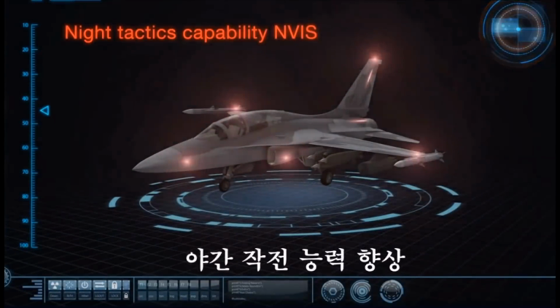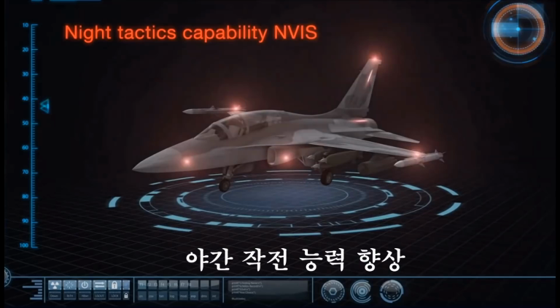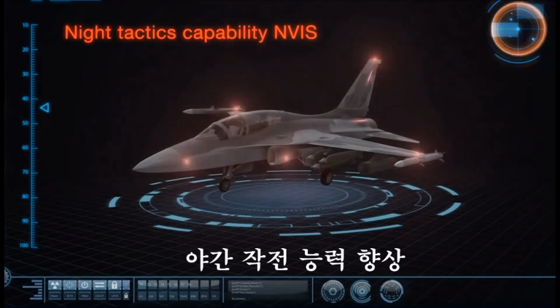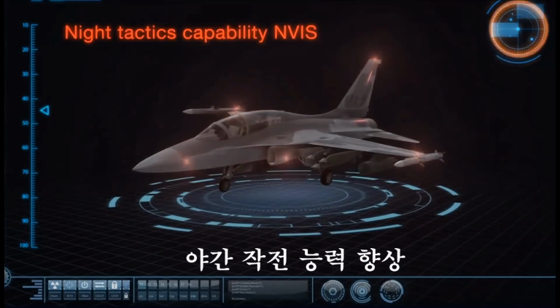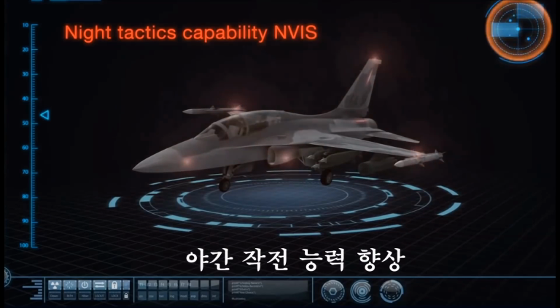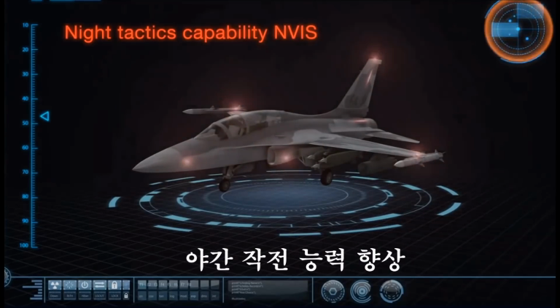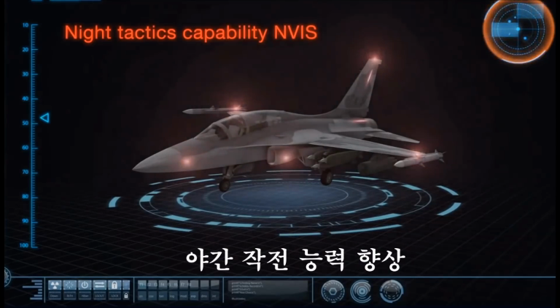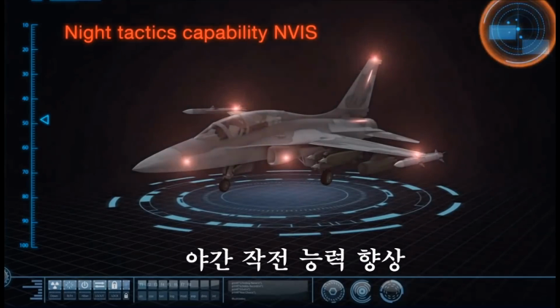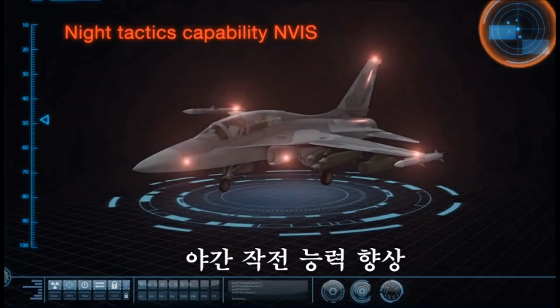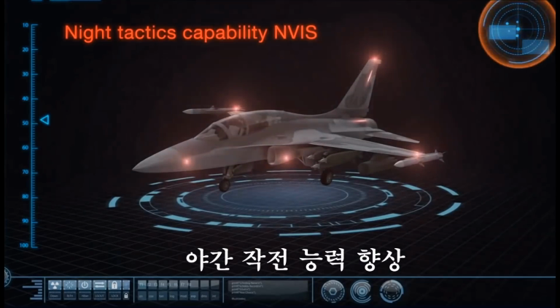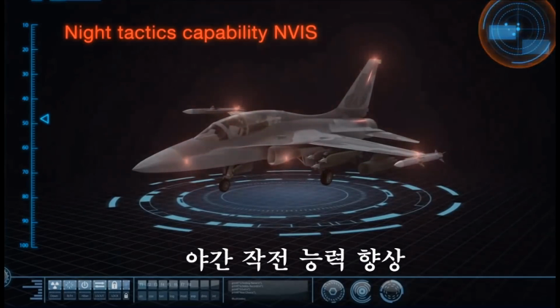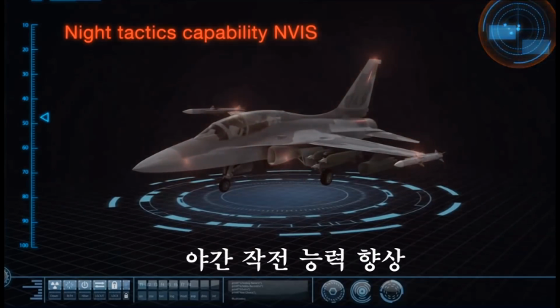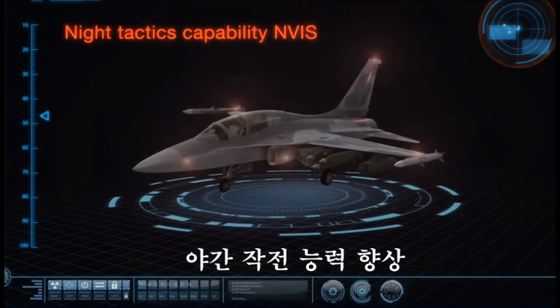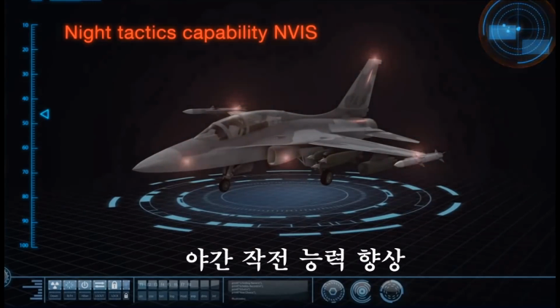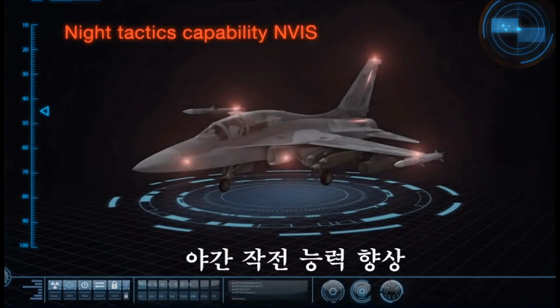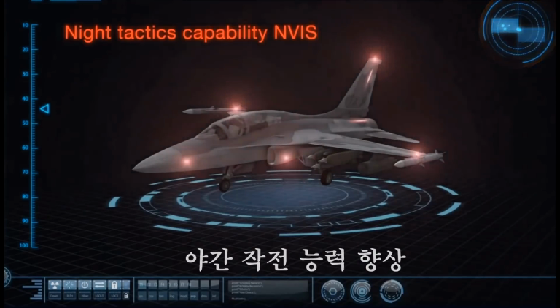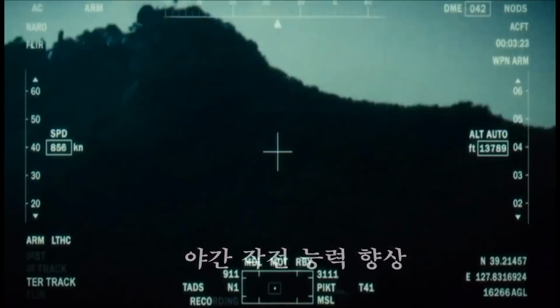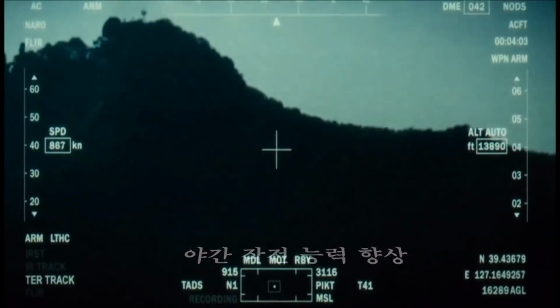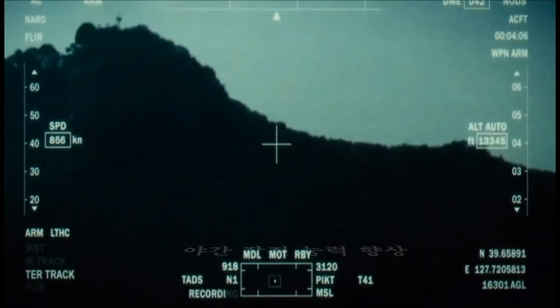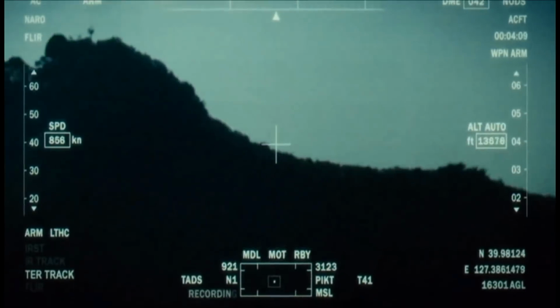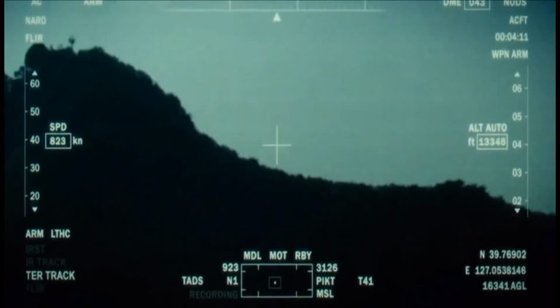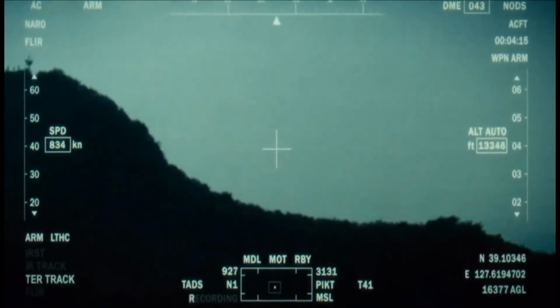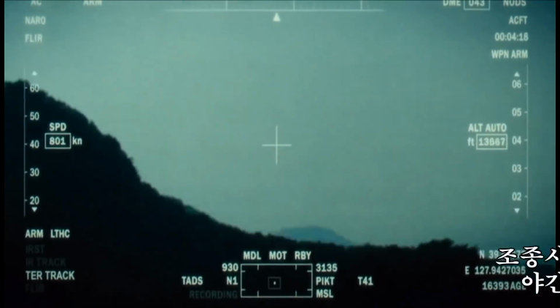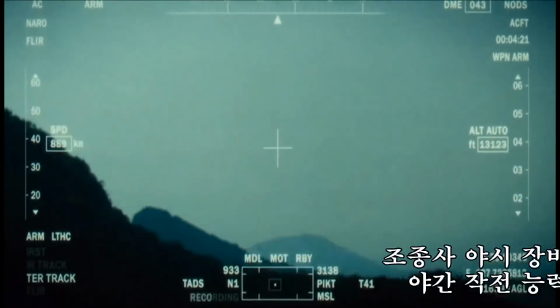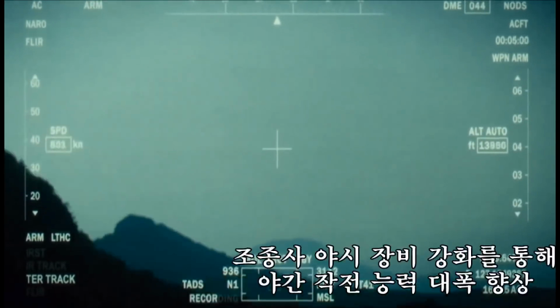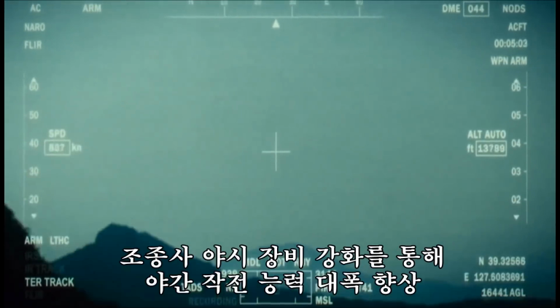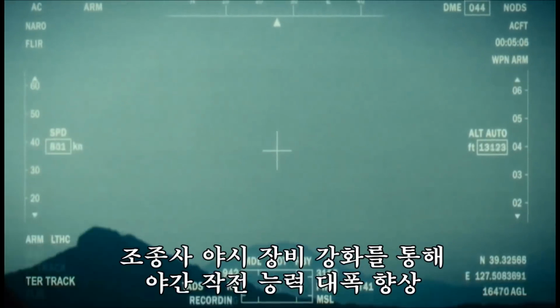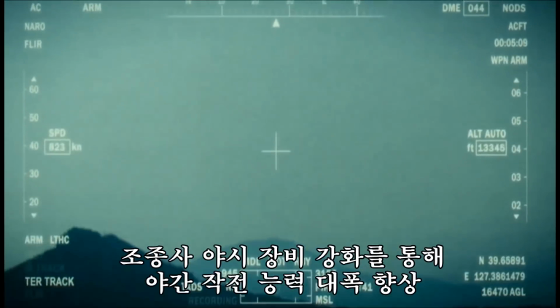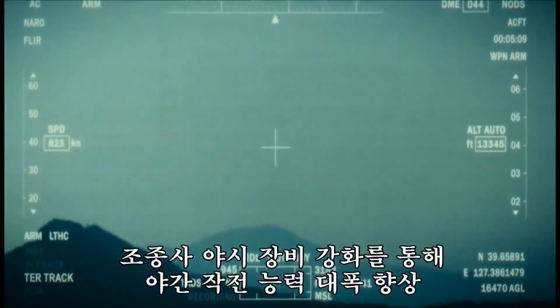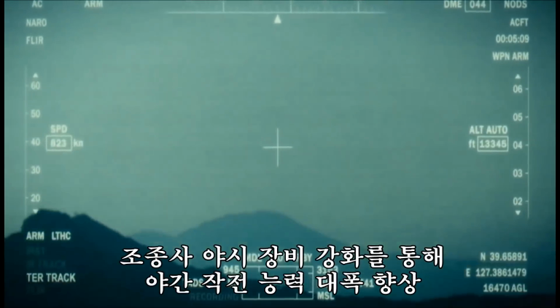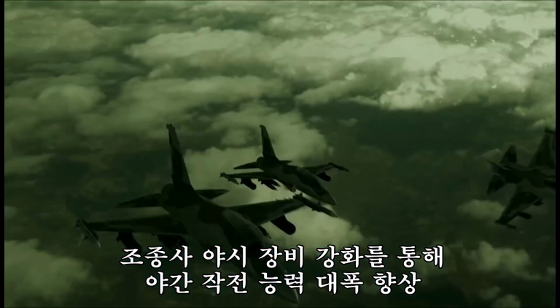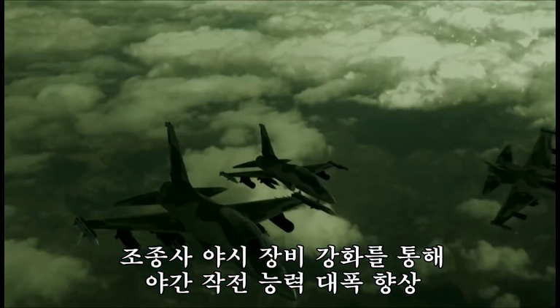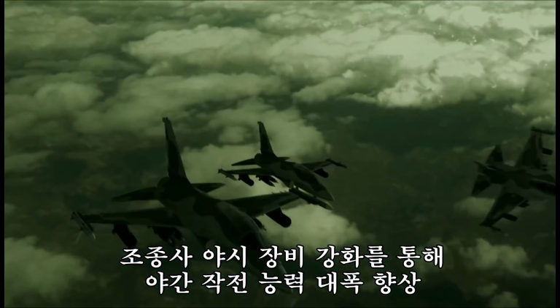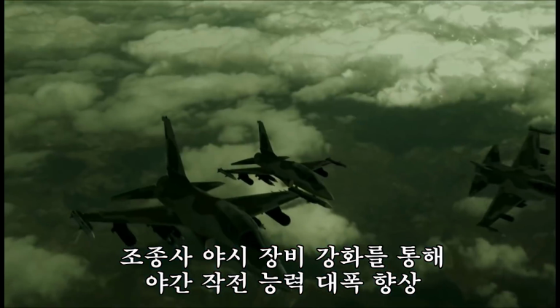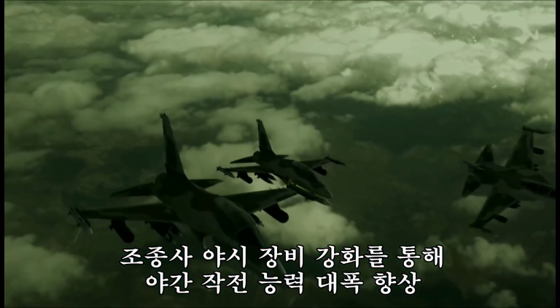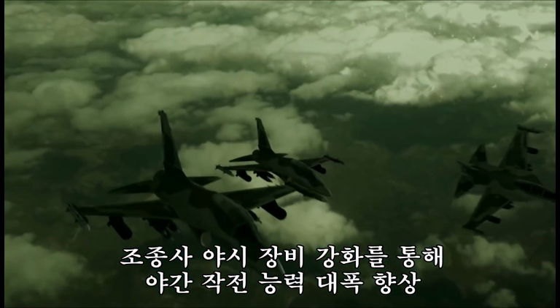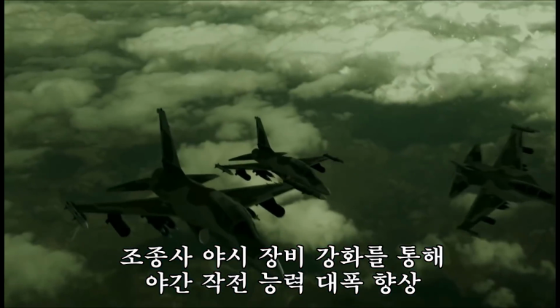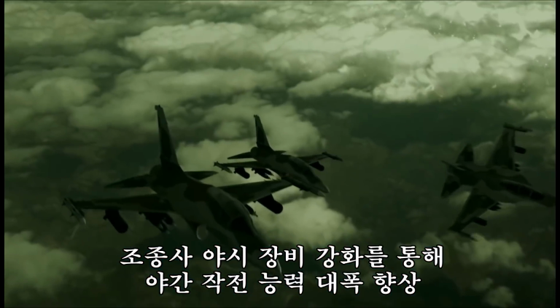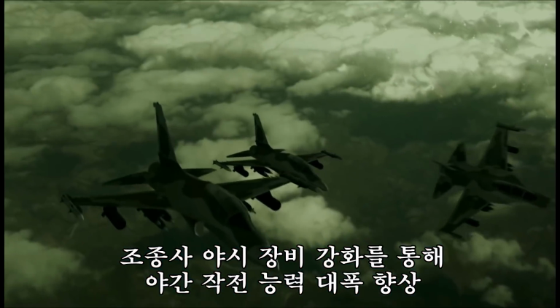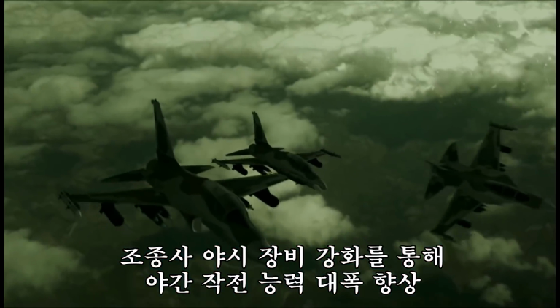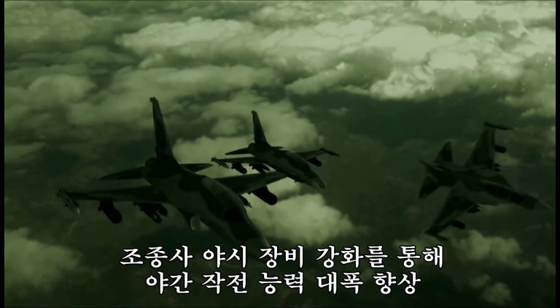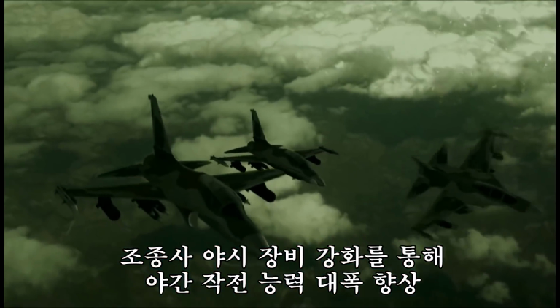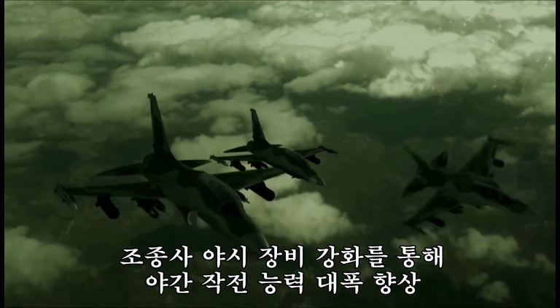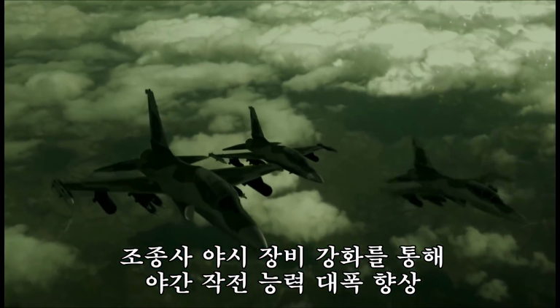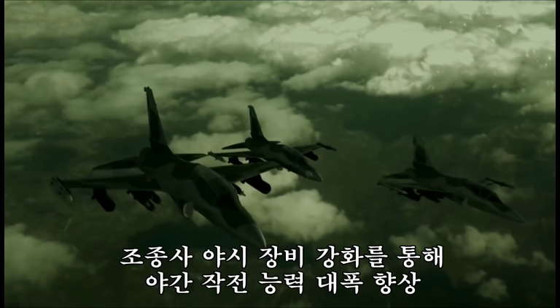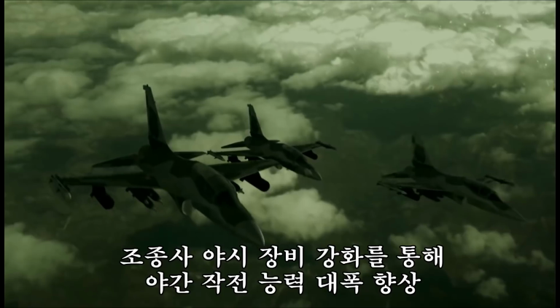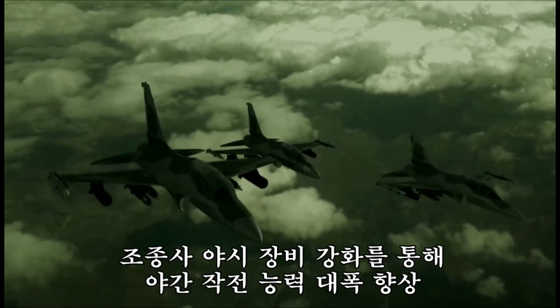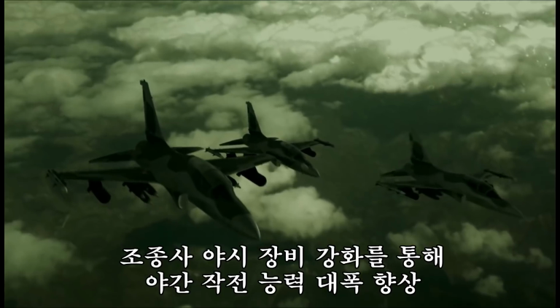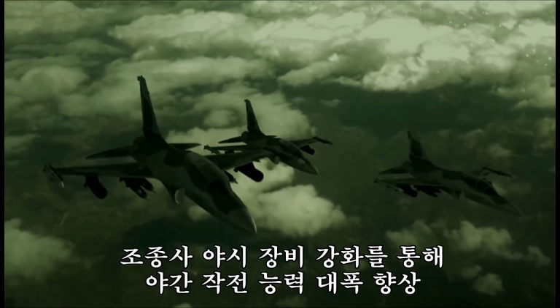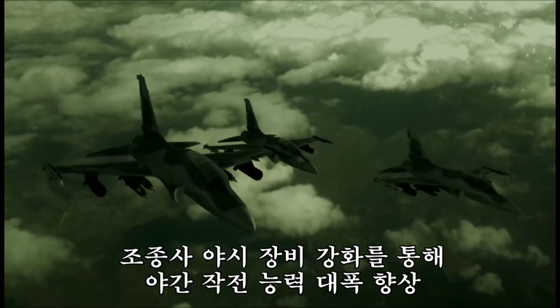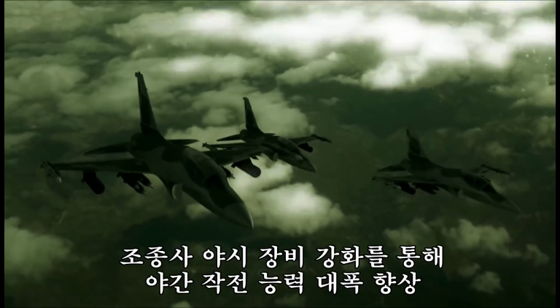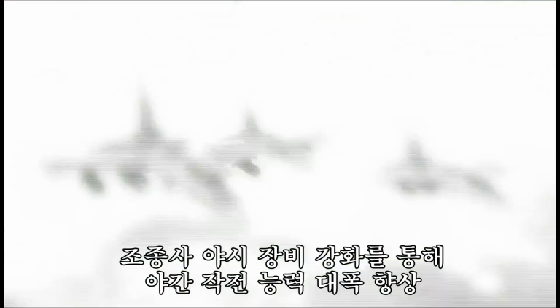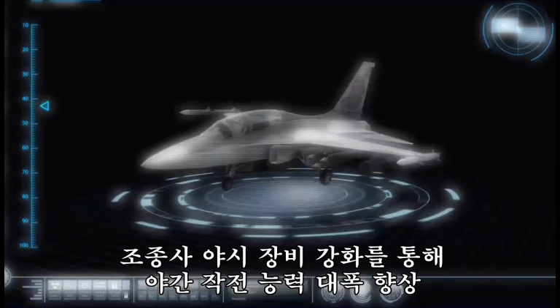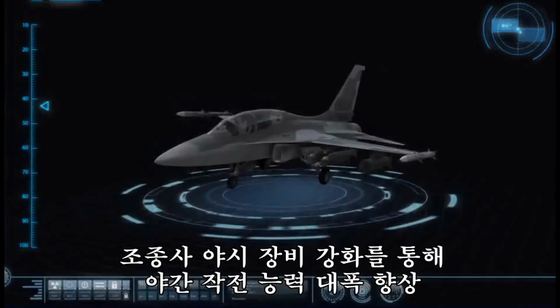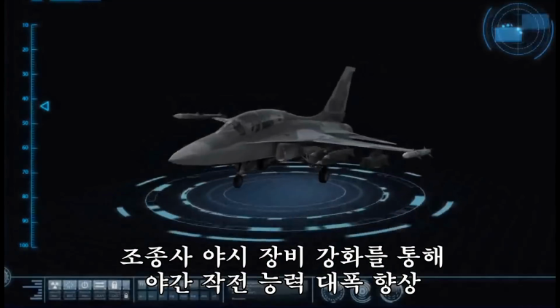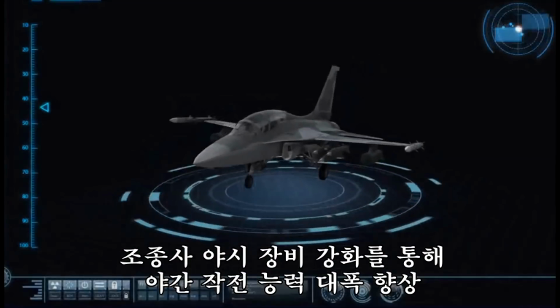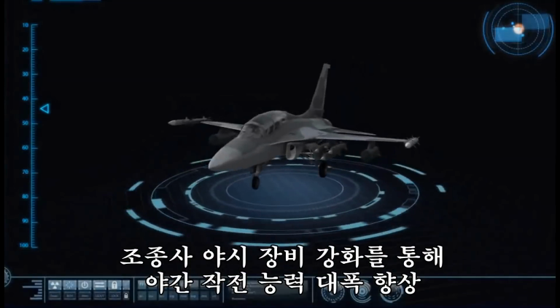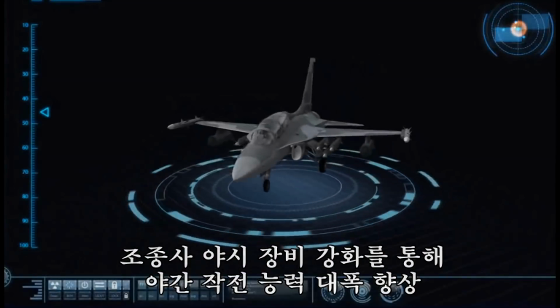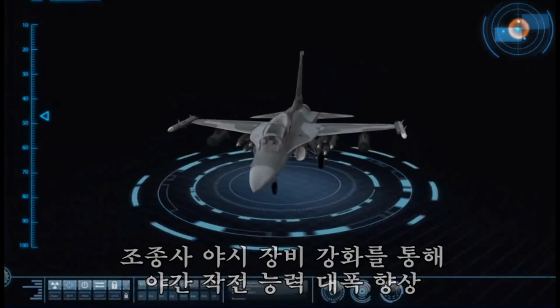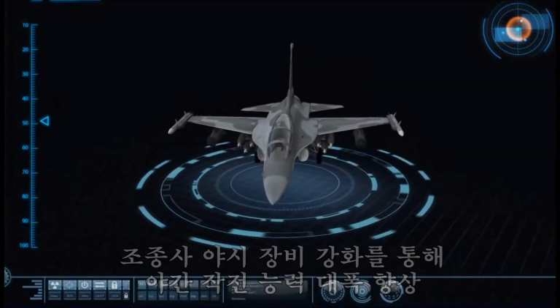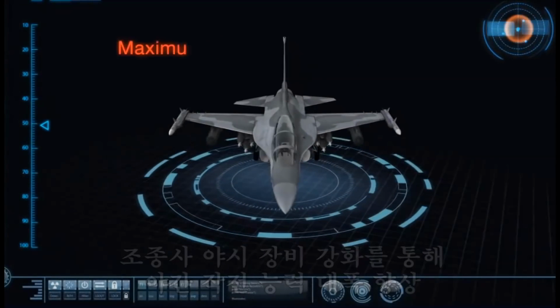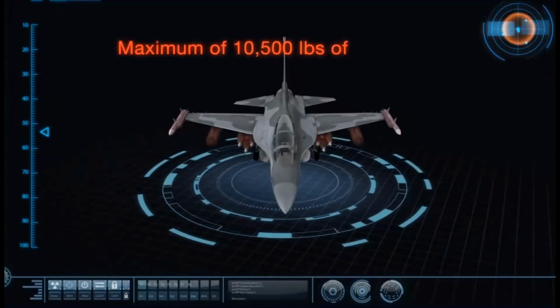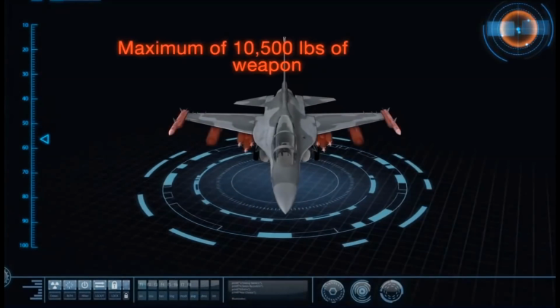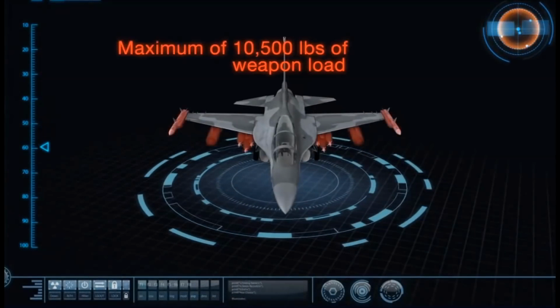With its night vision equipment, it has enhanced night tactical attack mission capability.